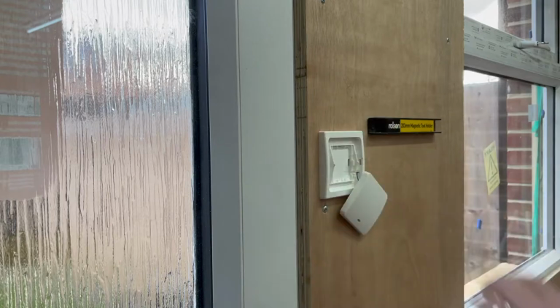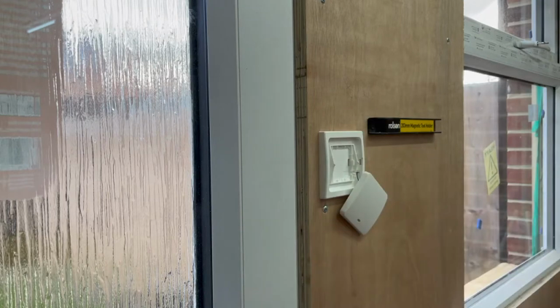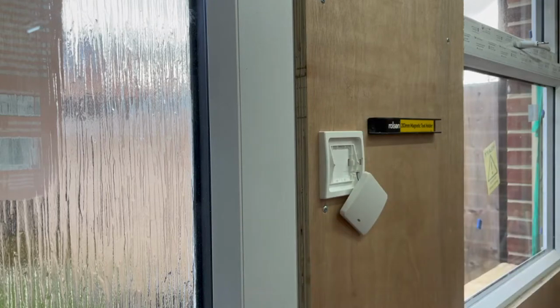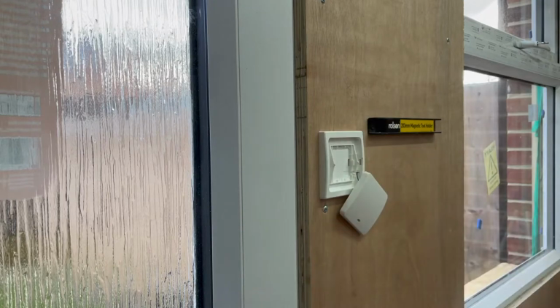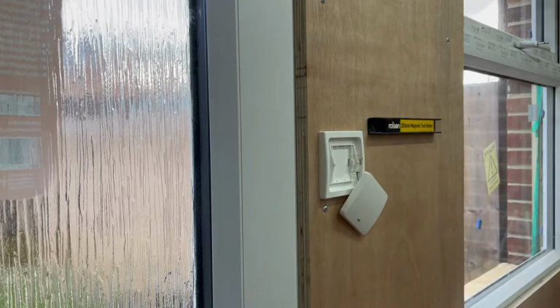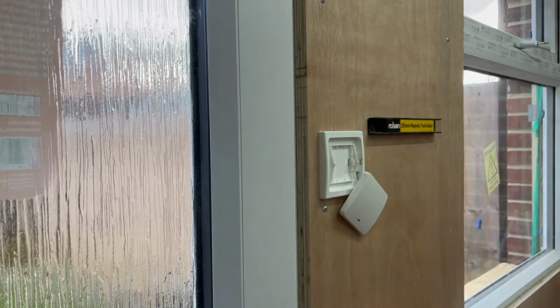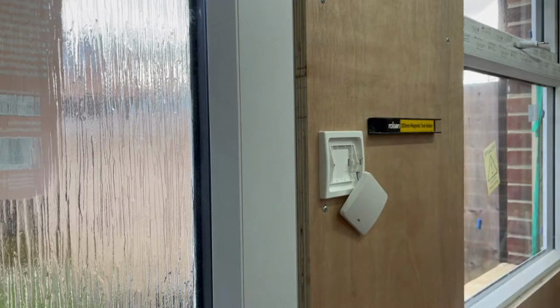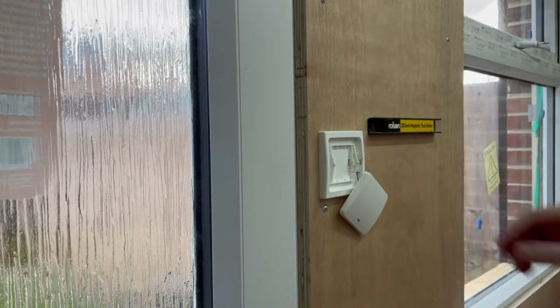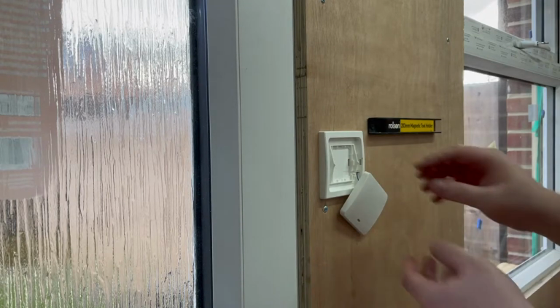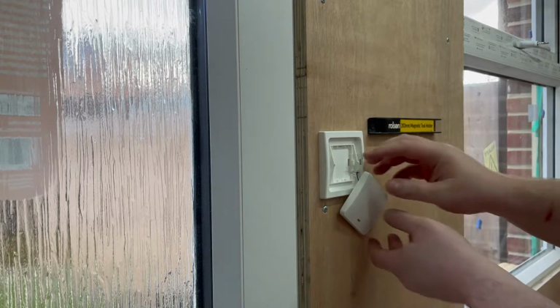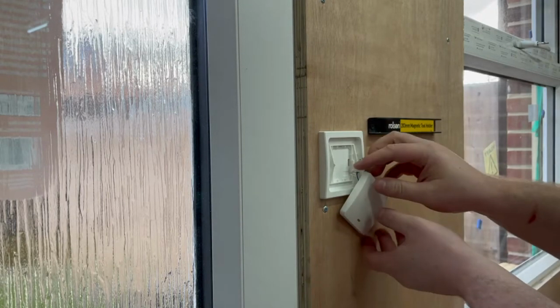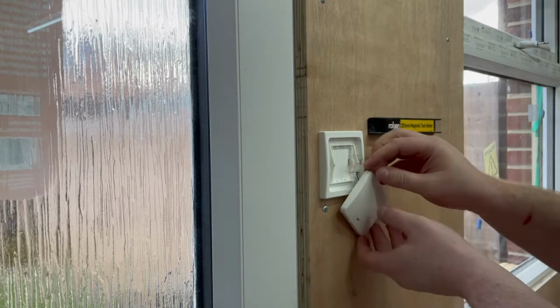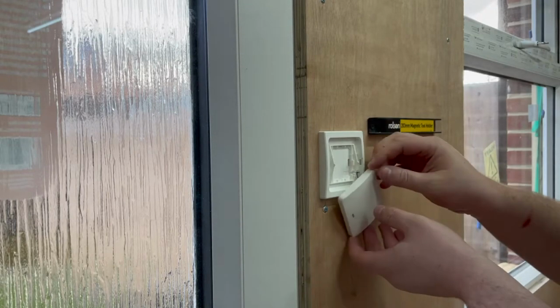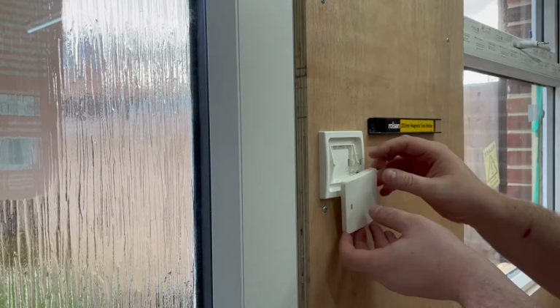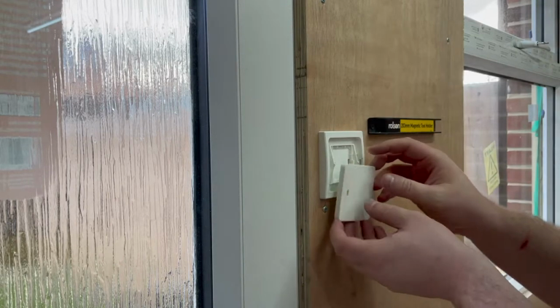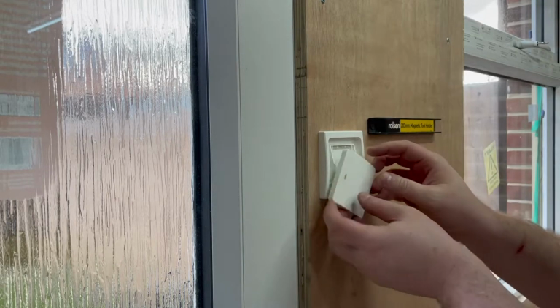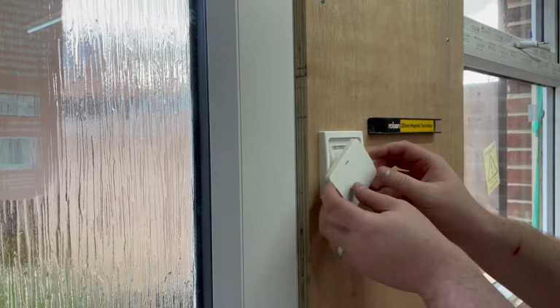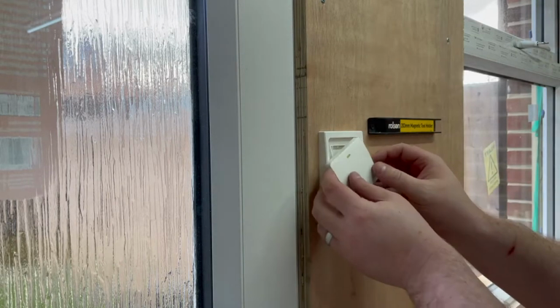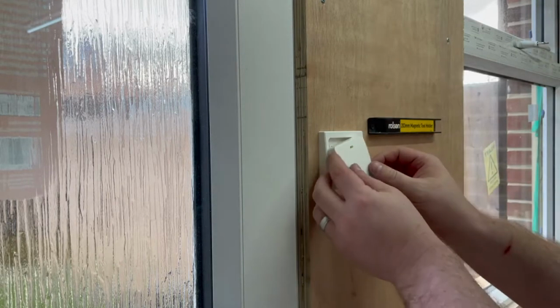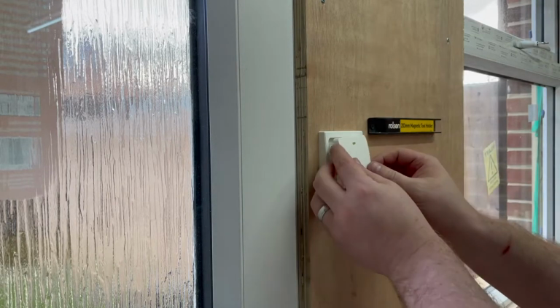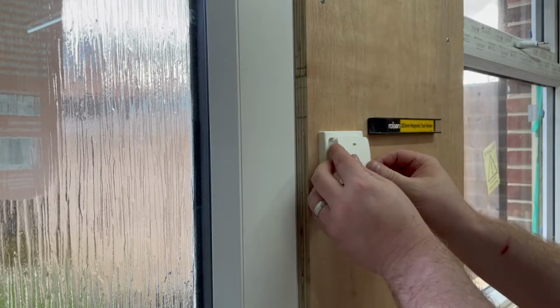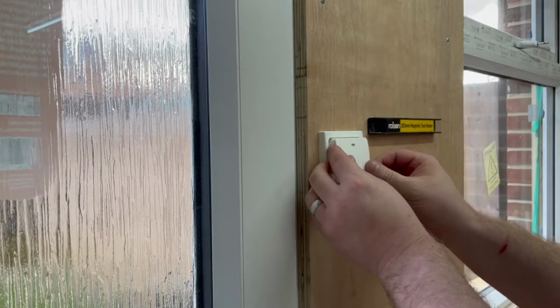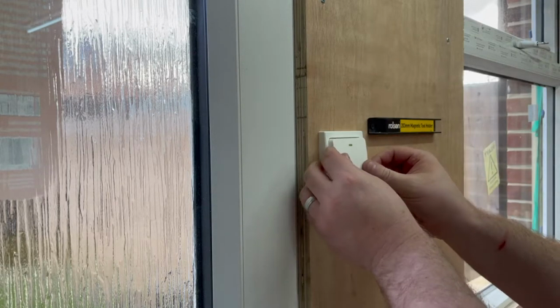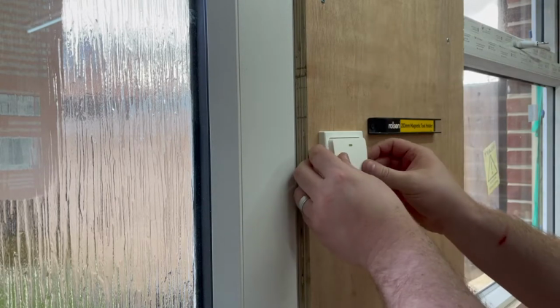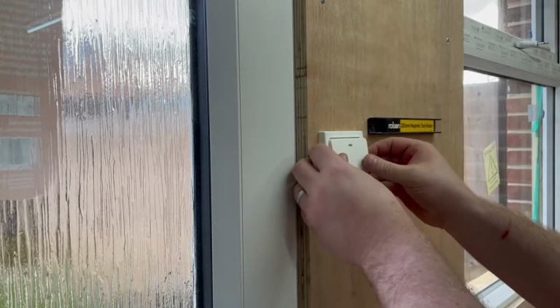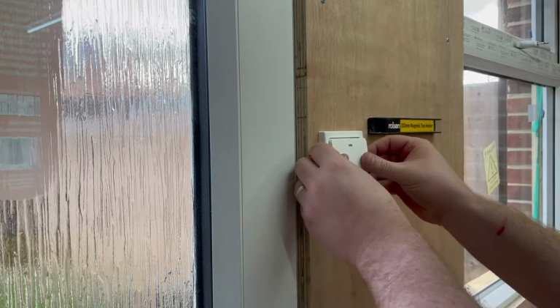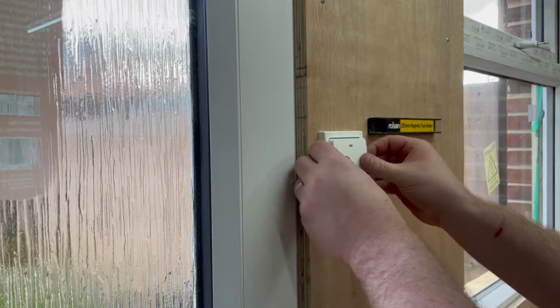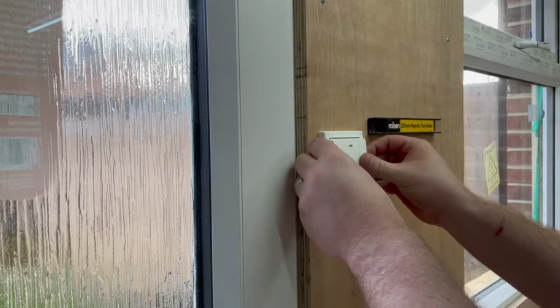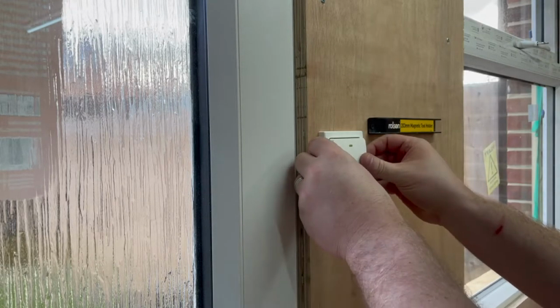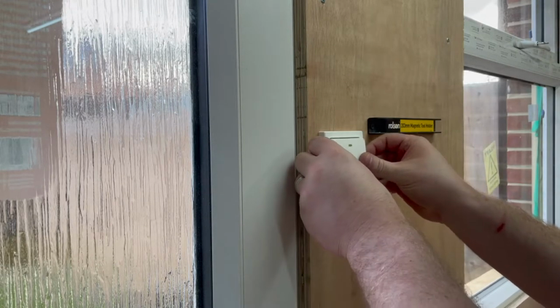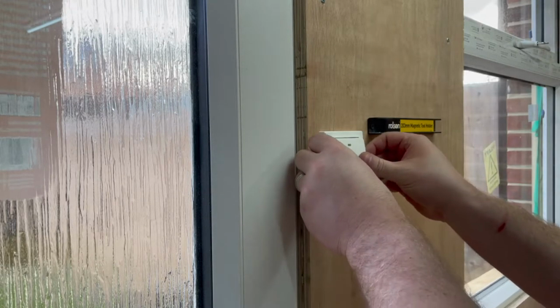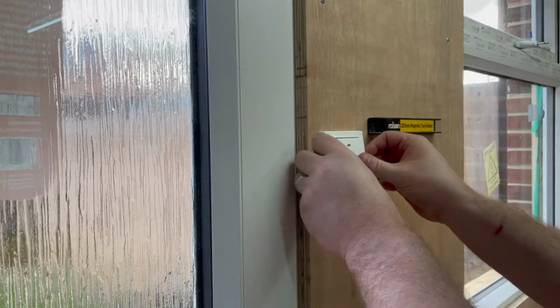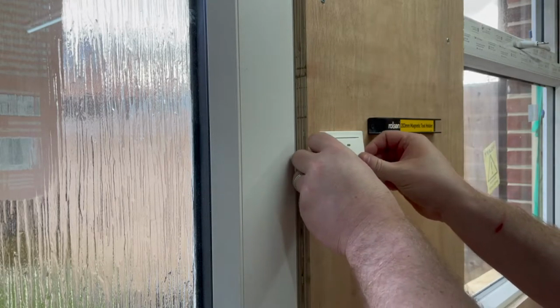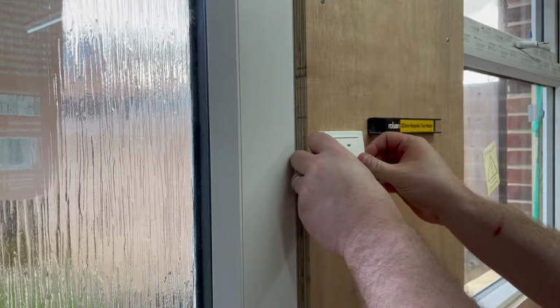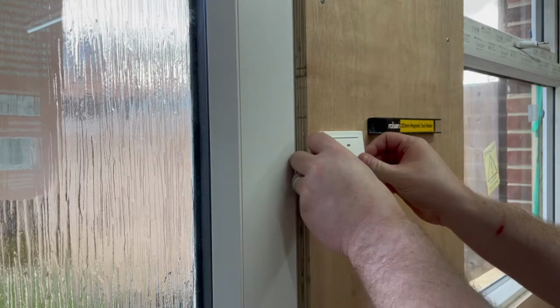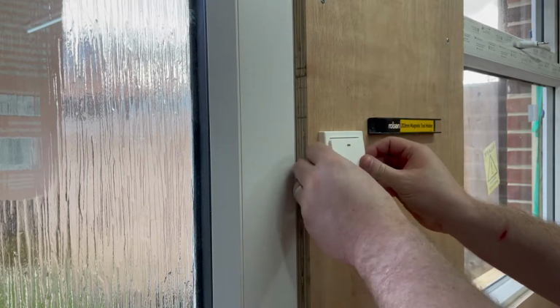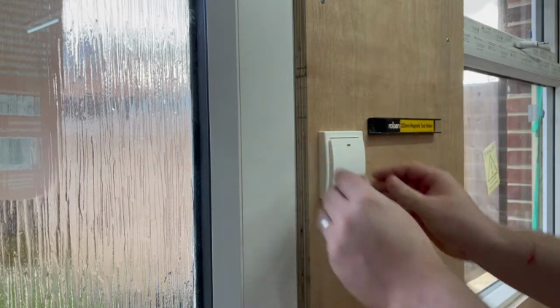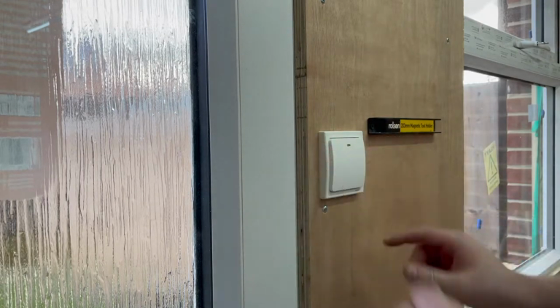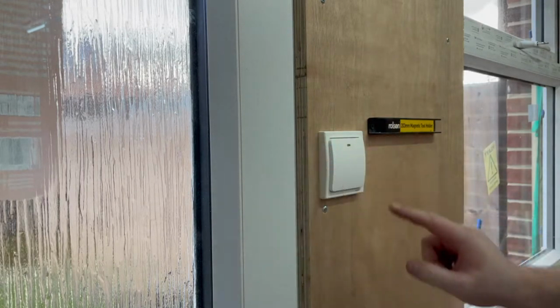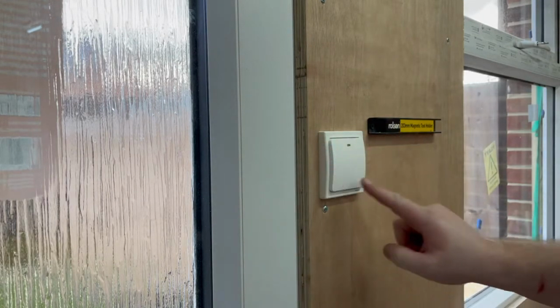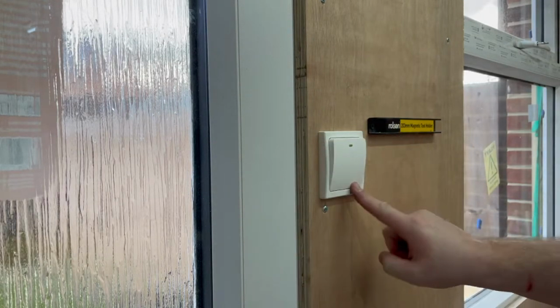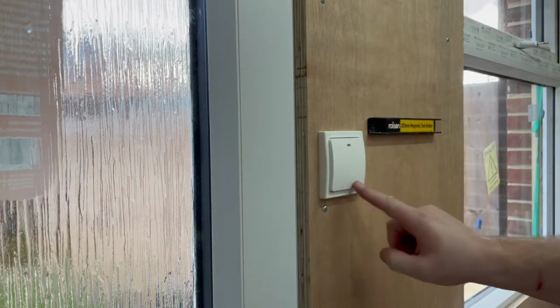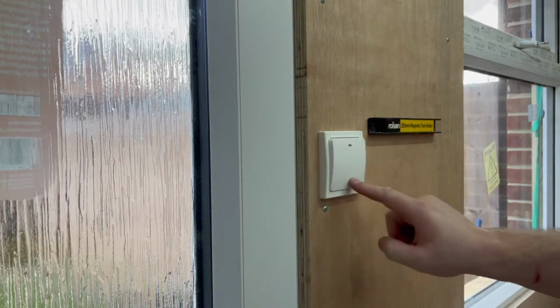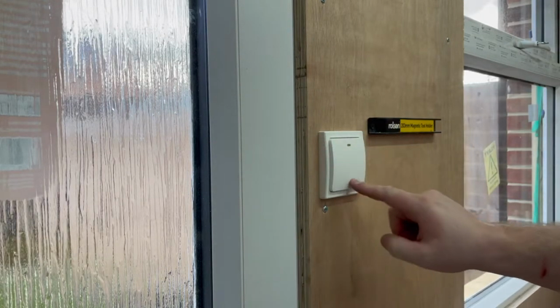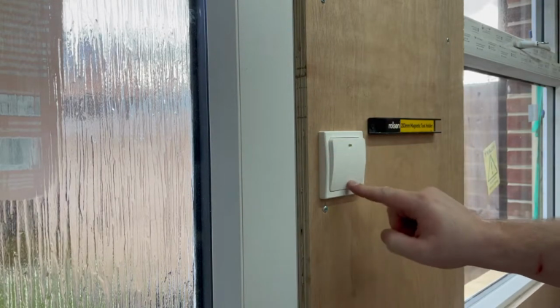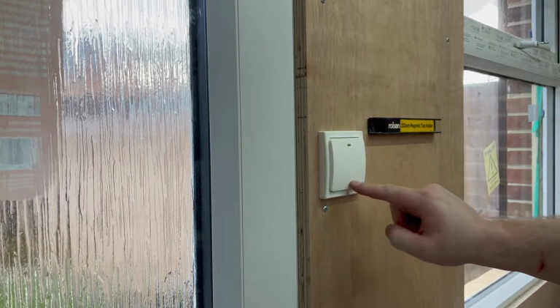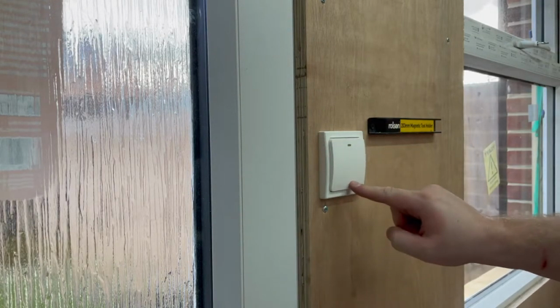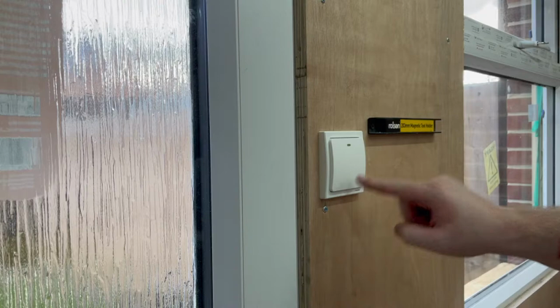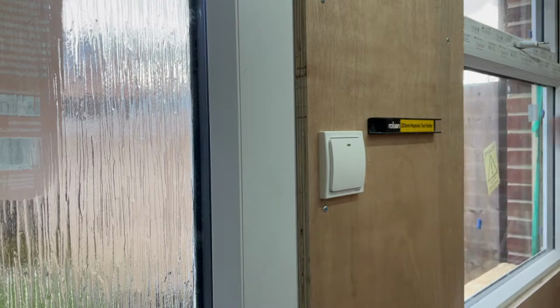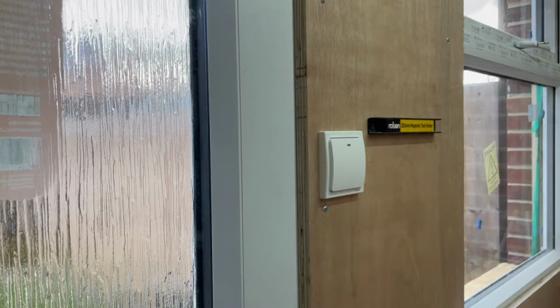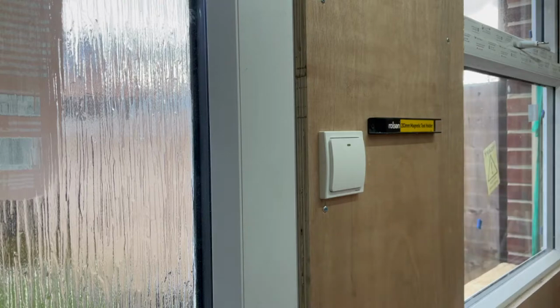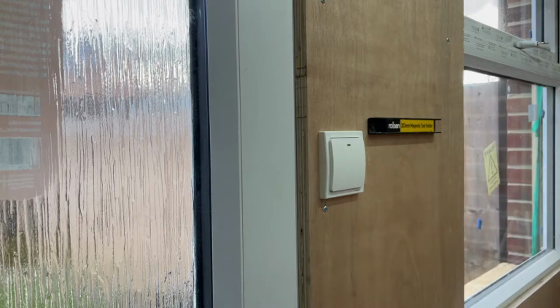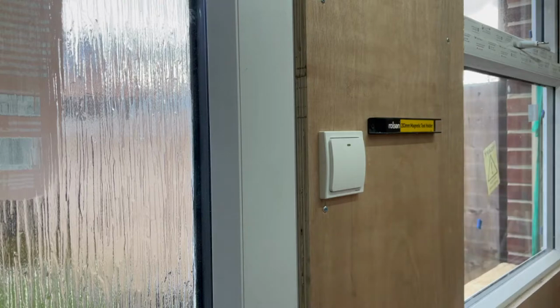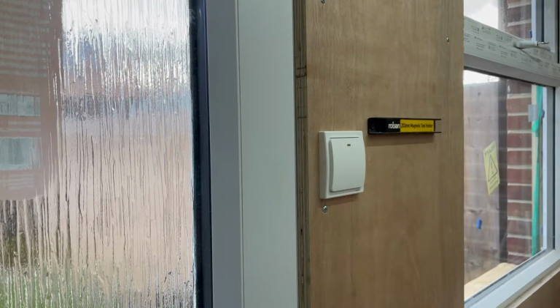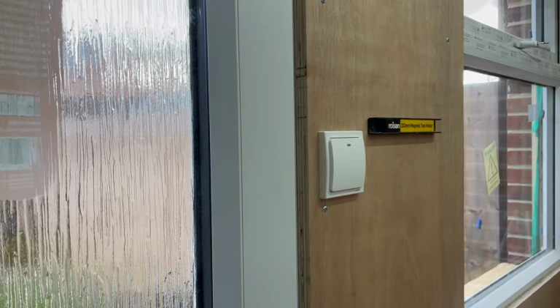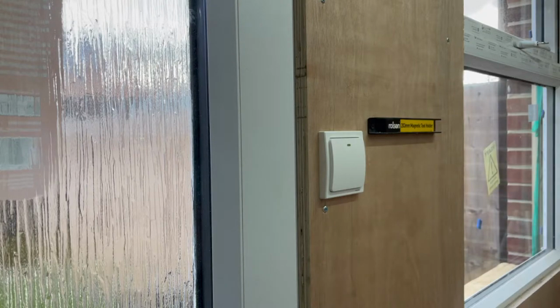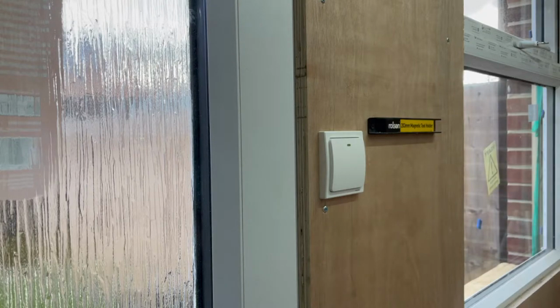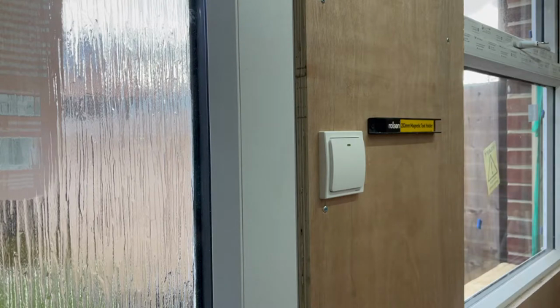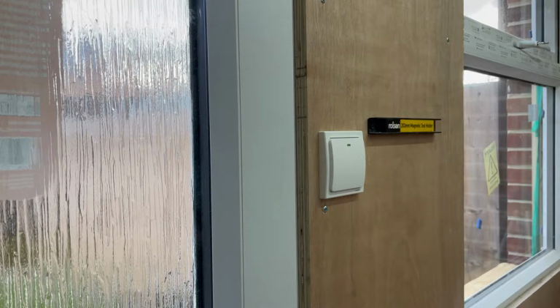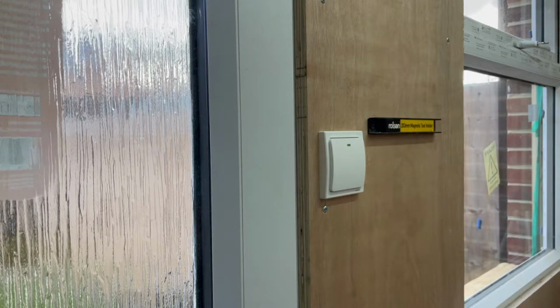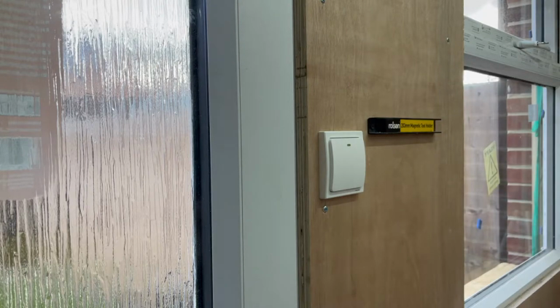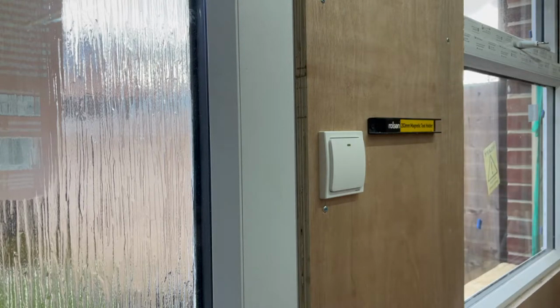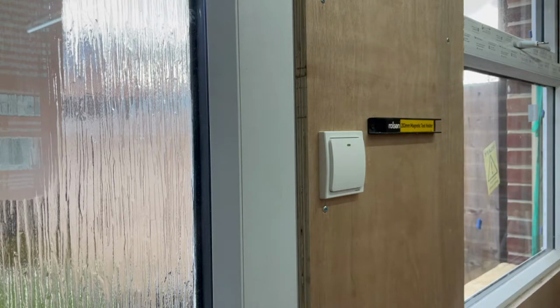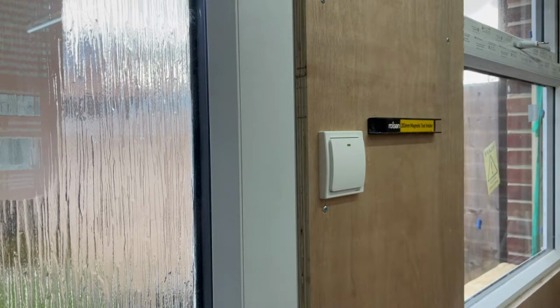That's nice and level. All we need to do is click this back in place — and there's our light switch.